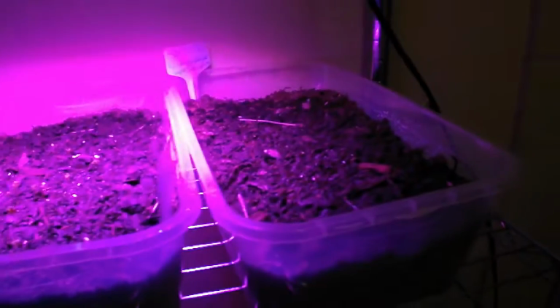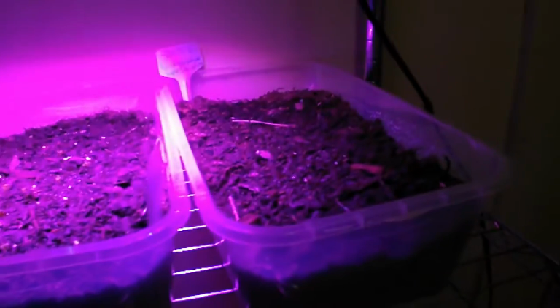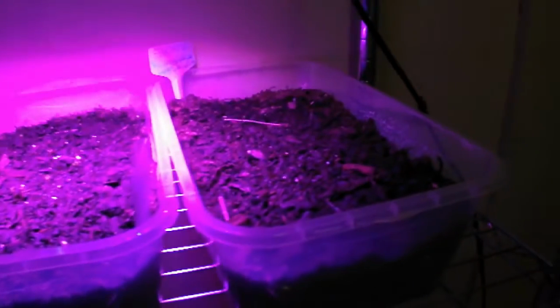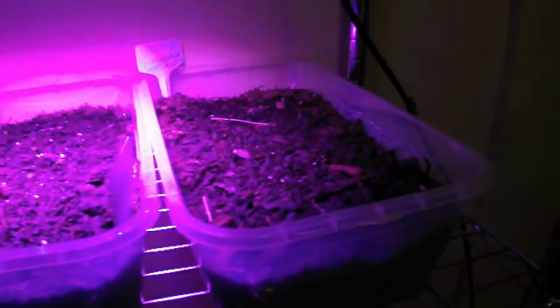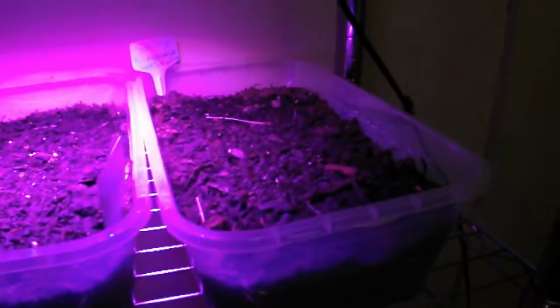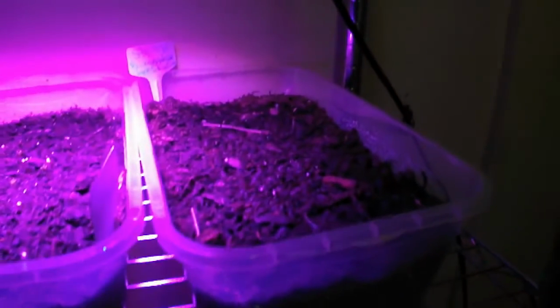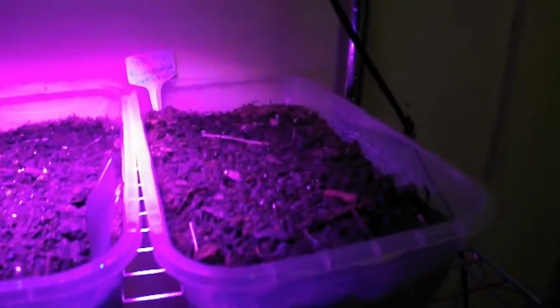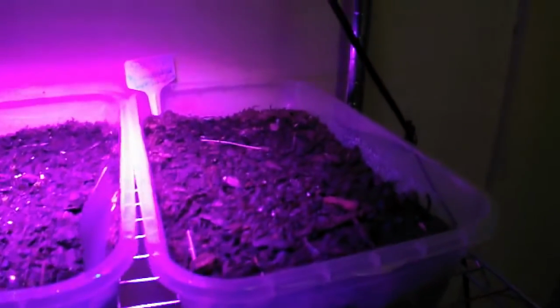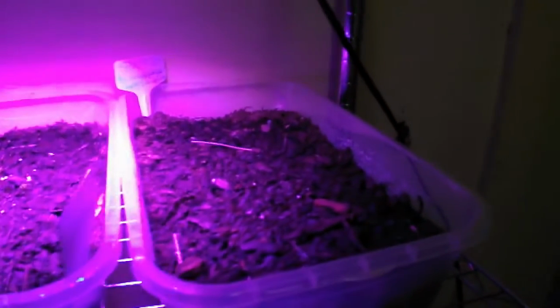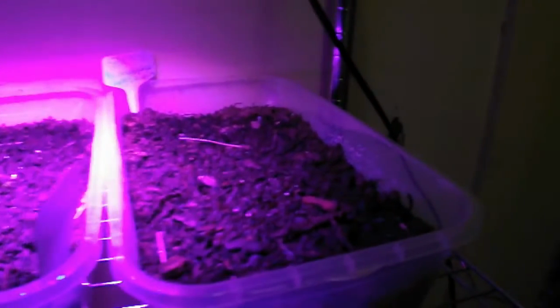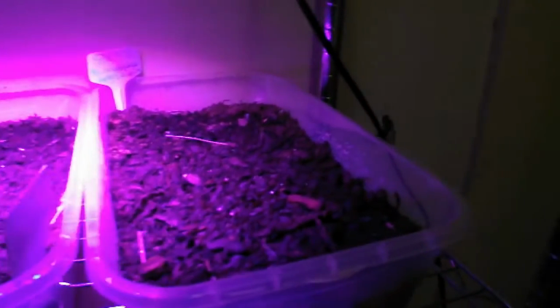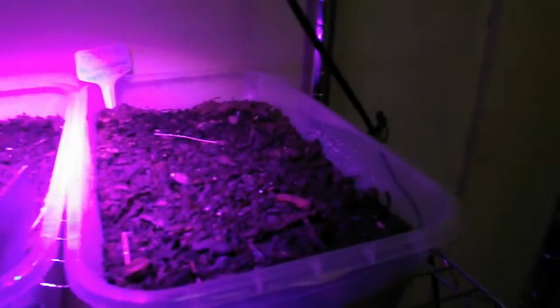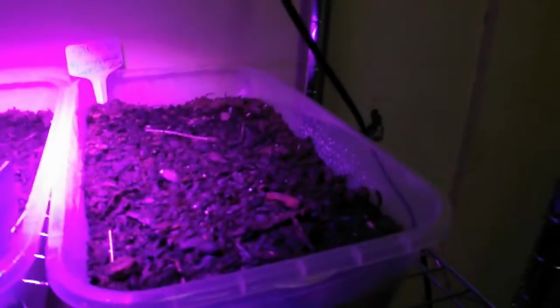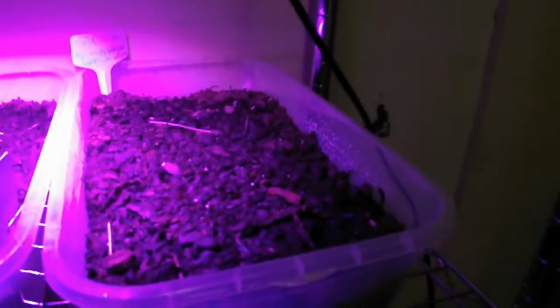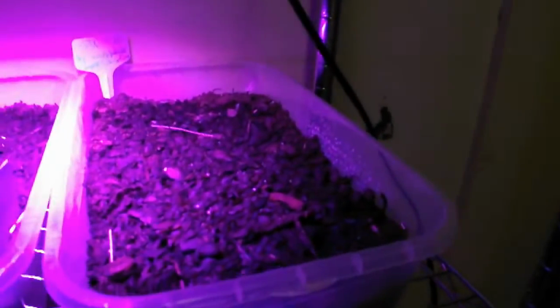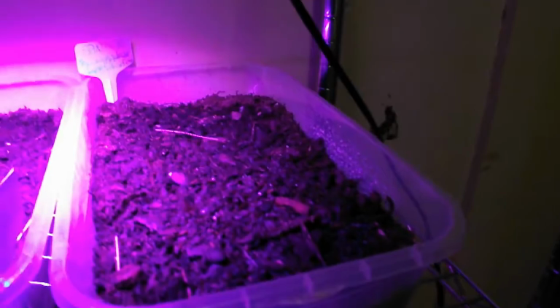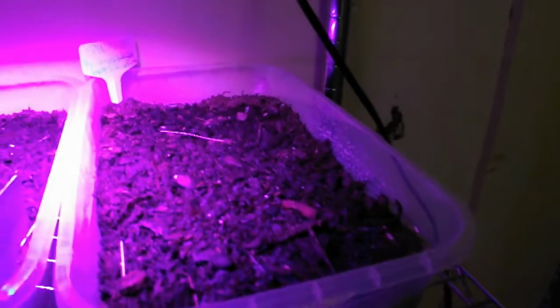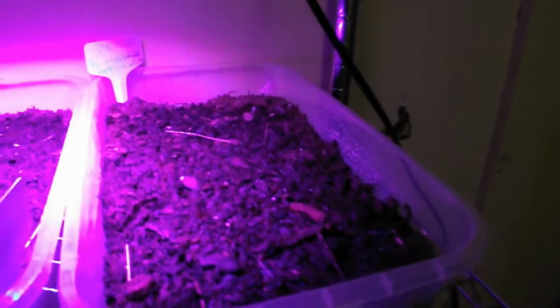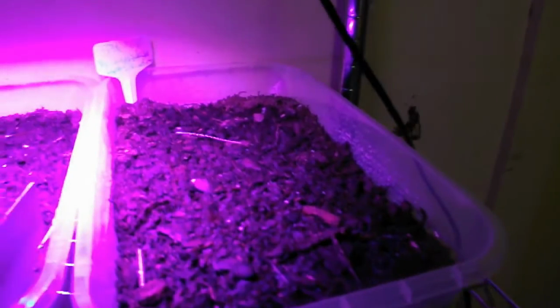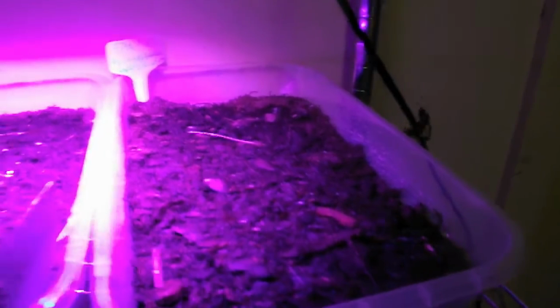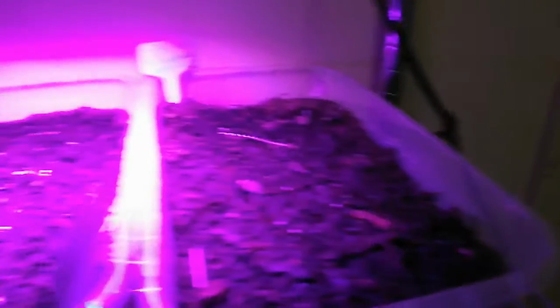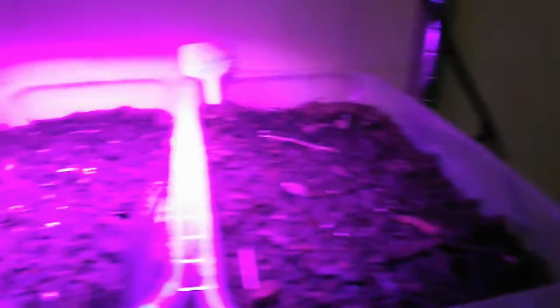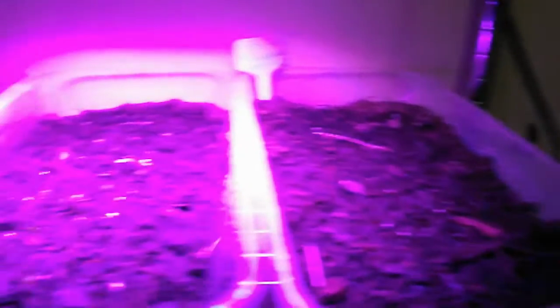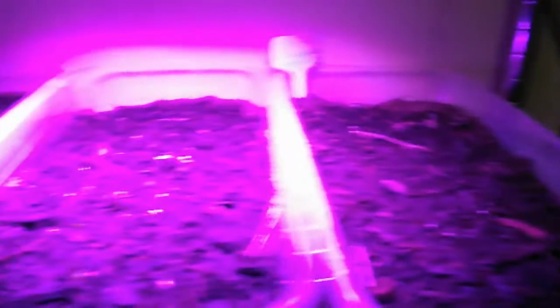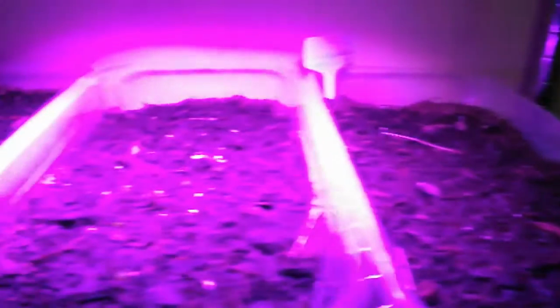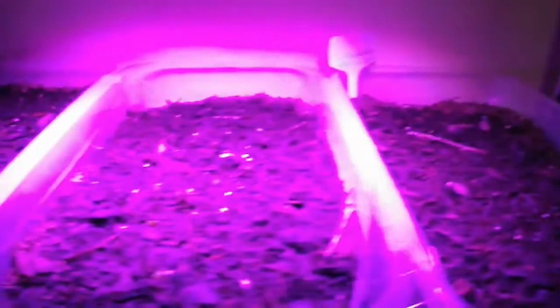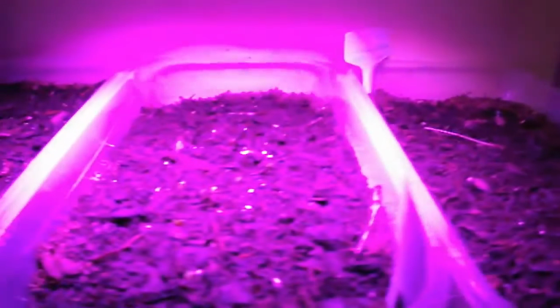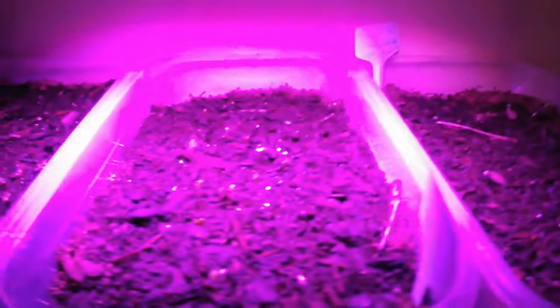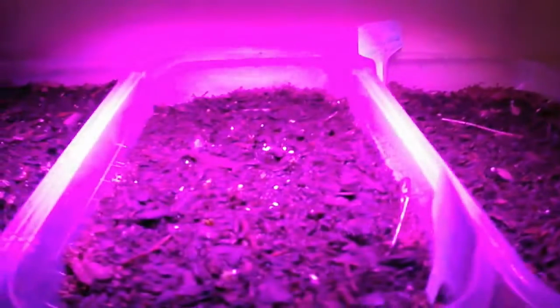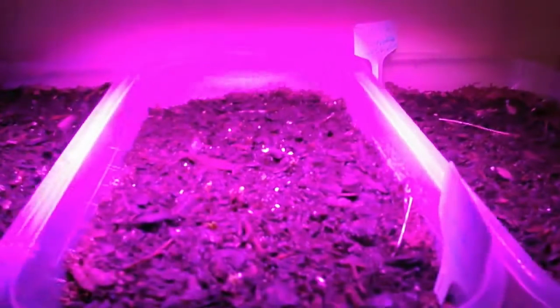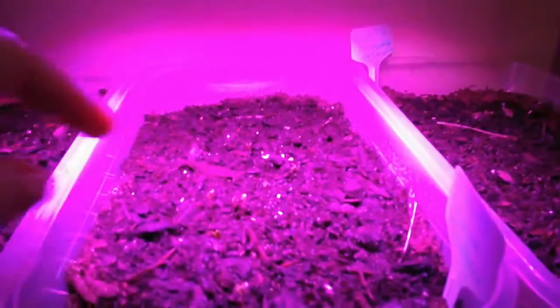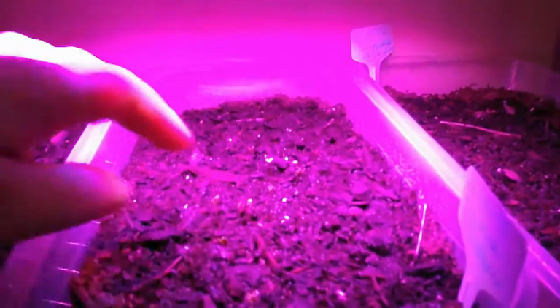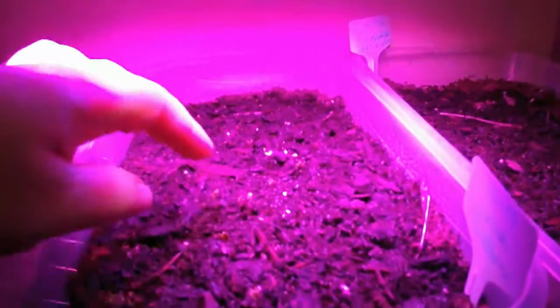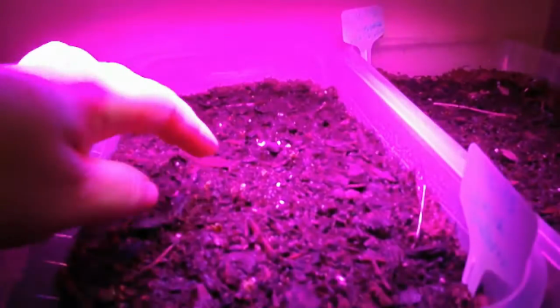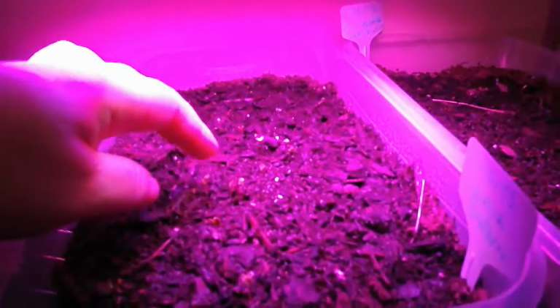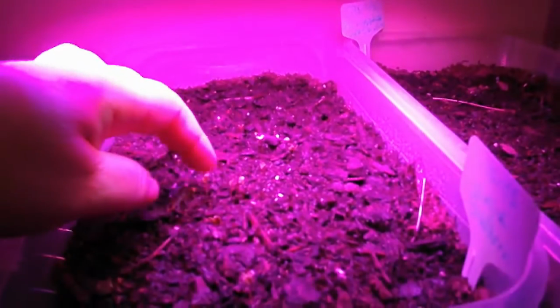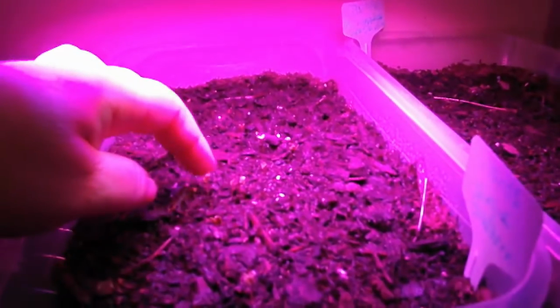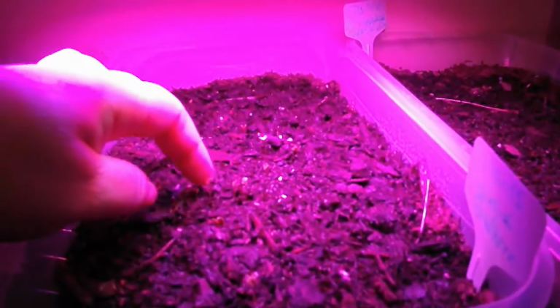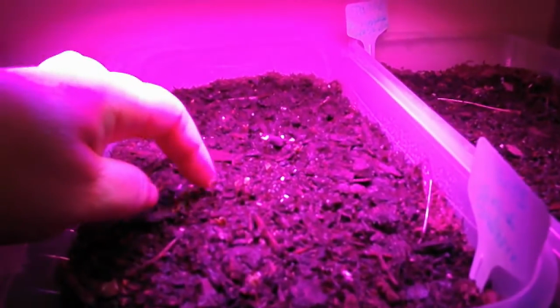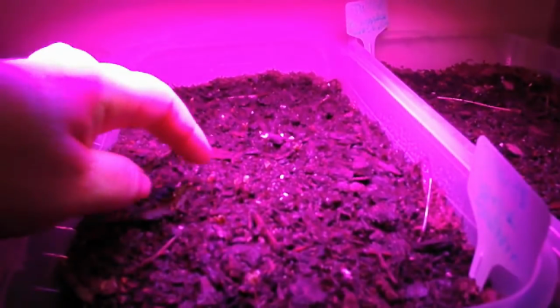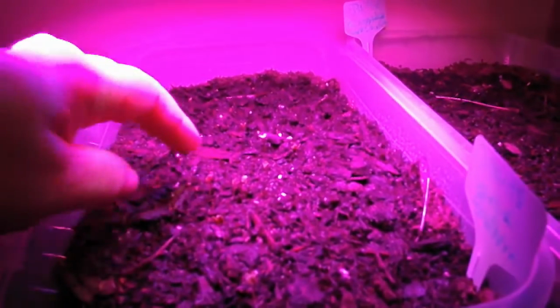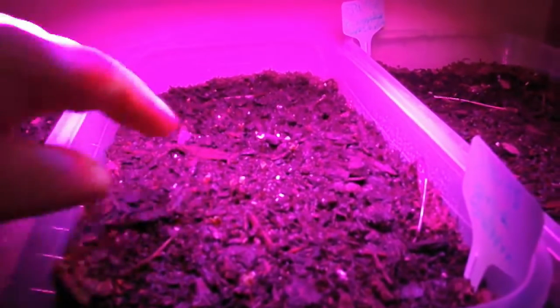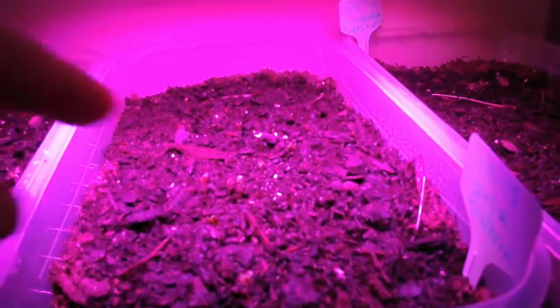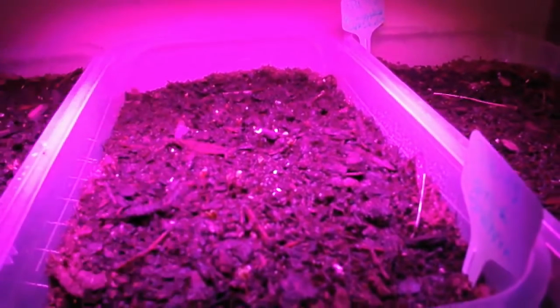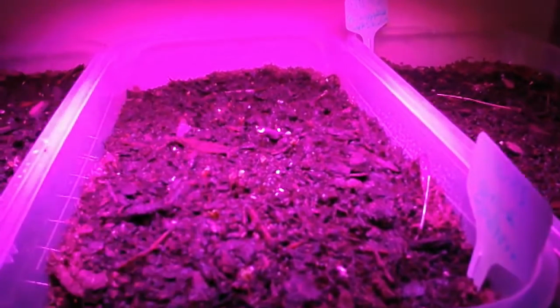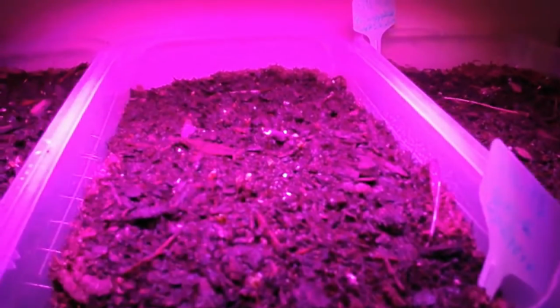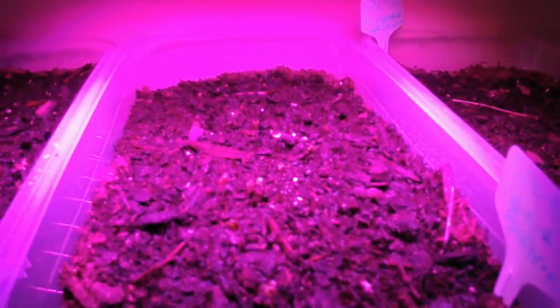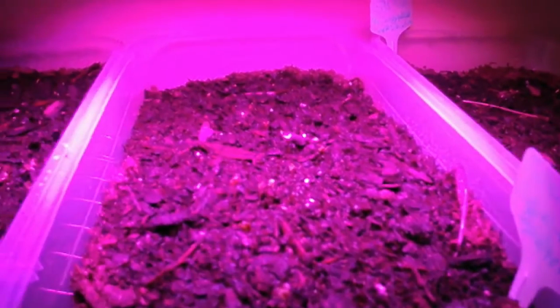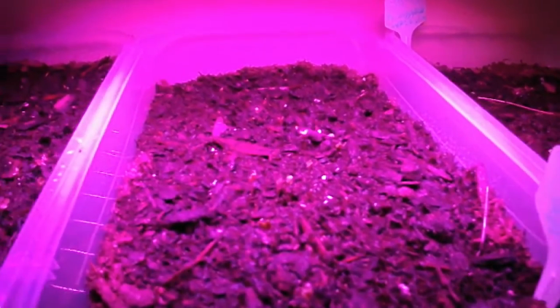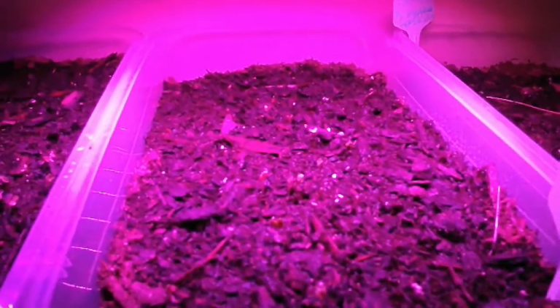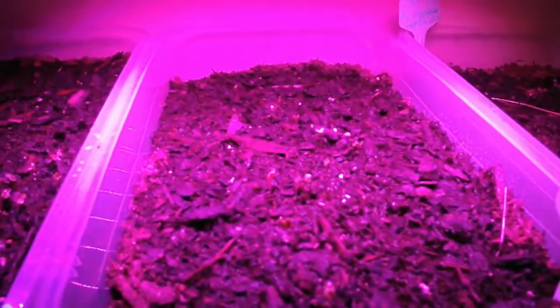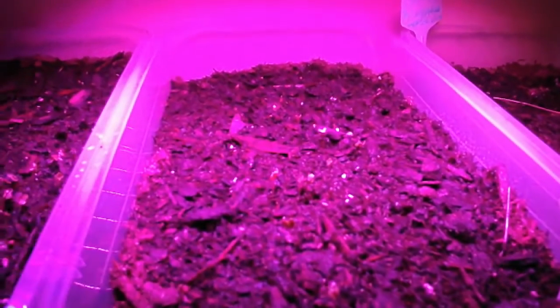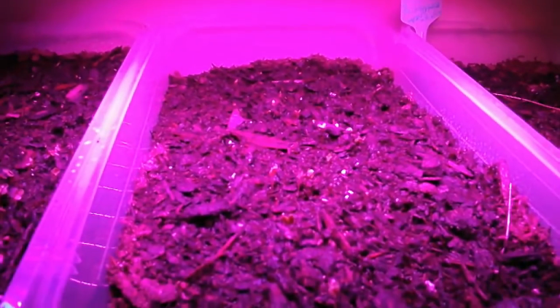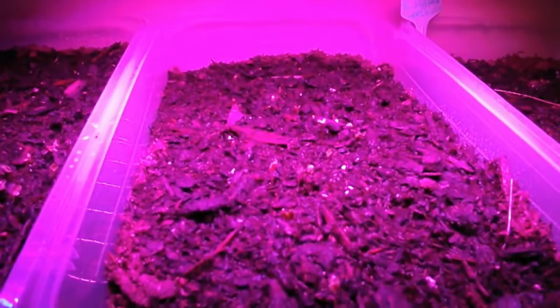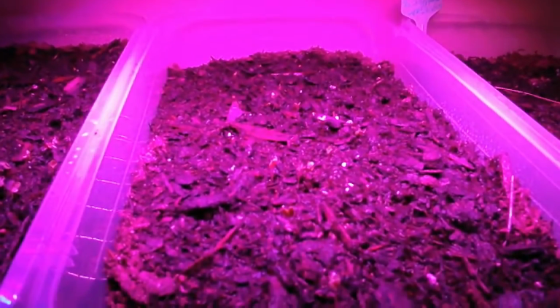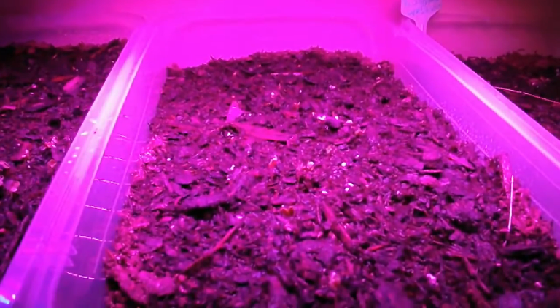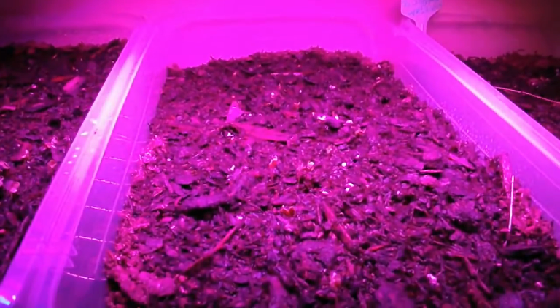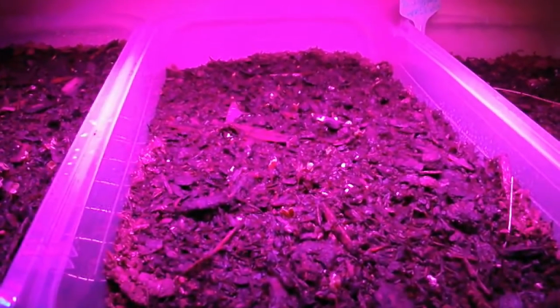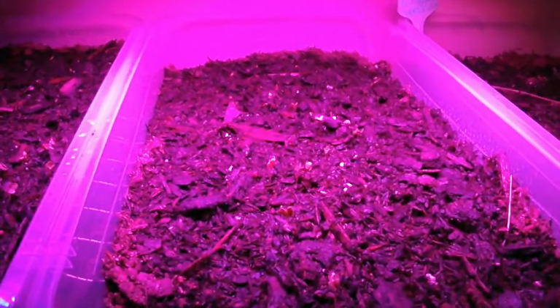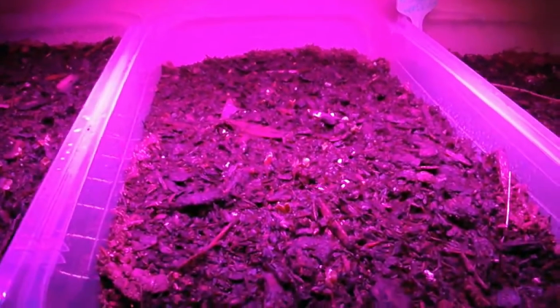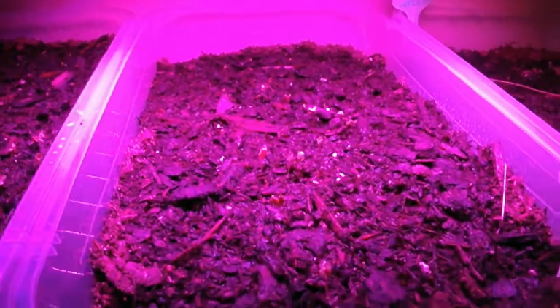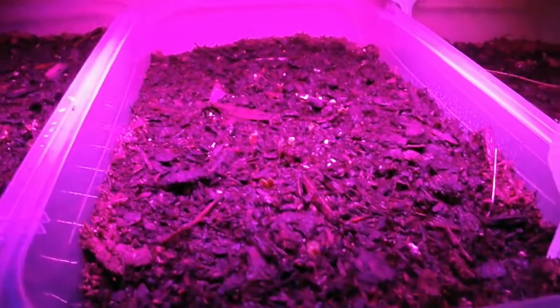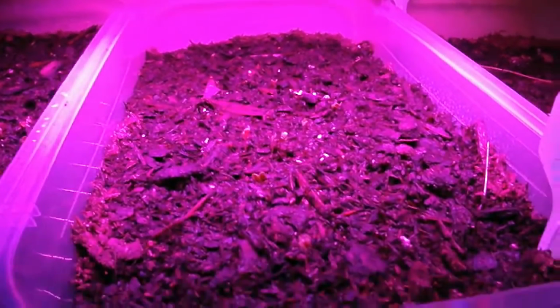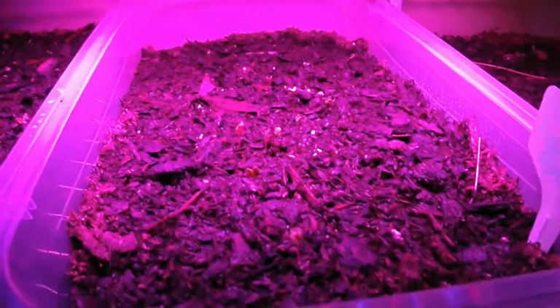Anyway, I just wanted to give you guys an update, let you know what was going on with these. And I'm really excited about them.